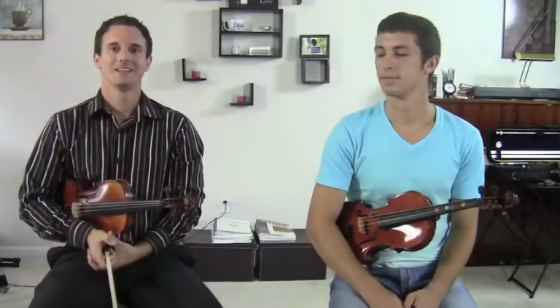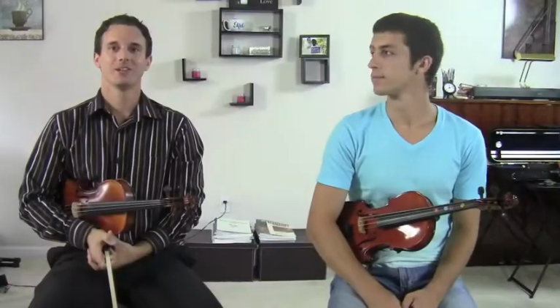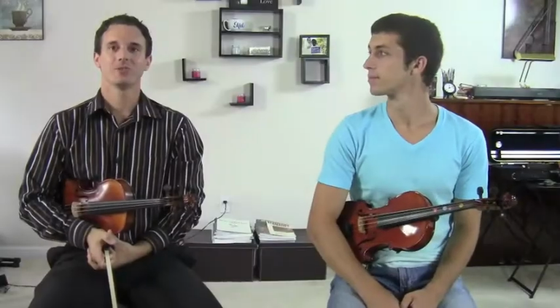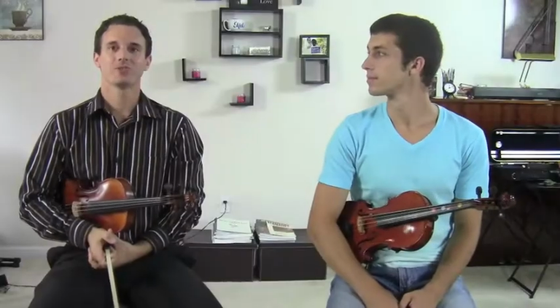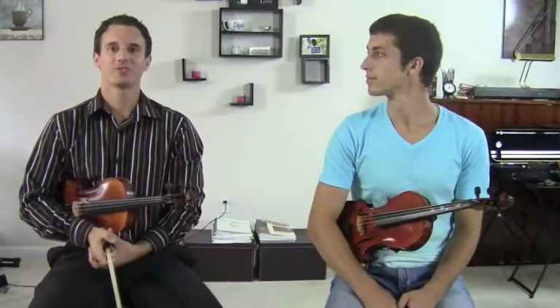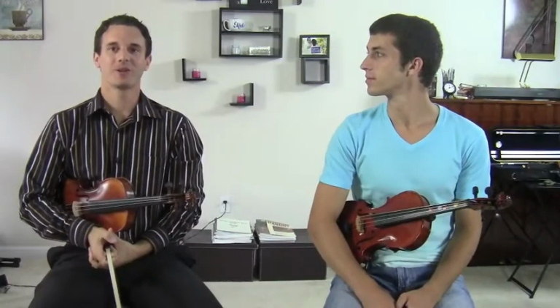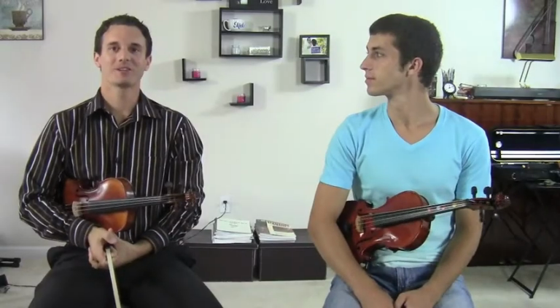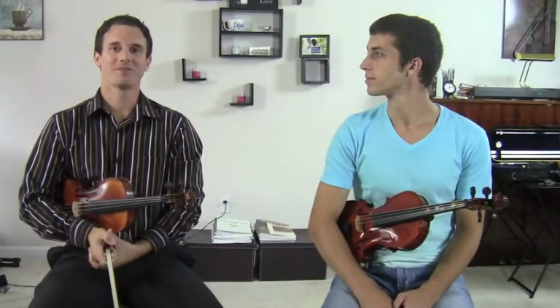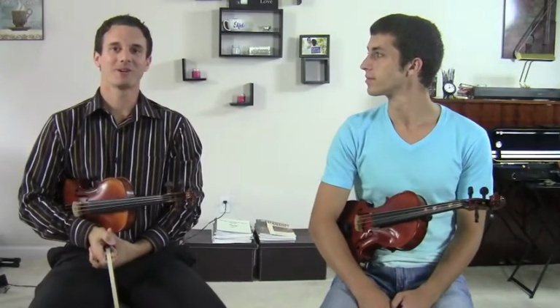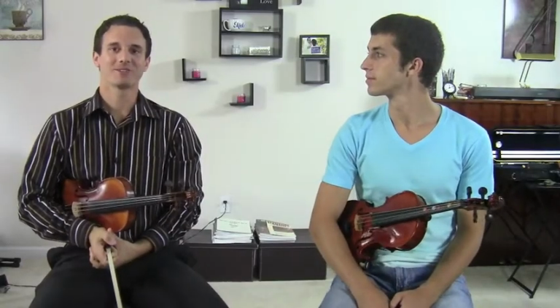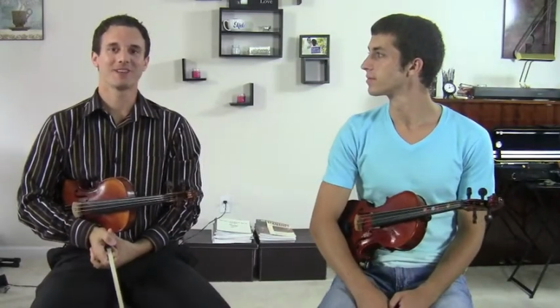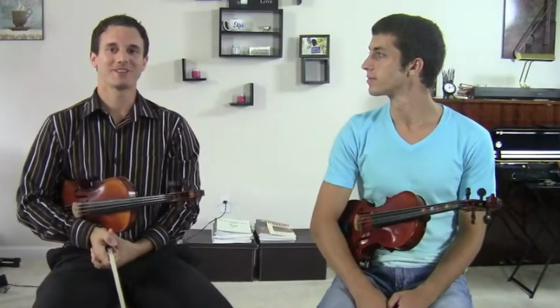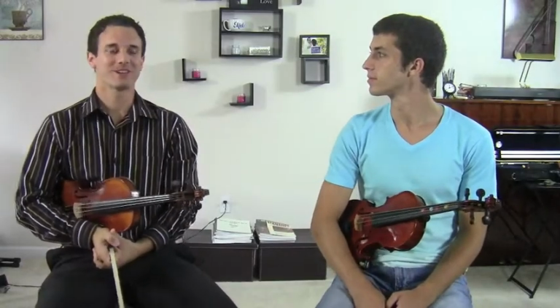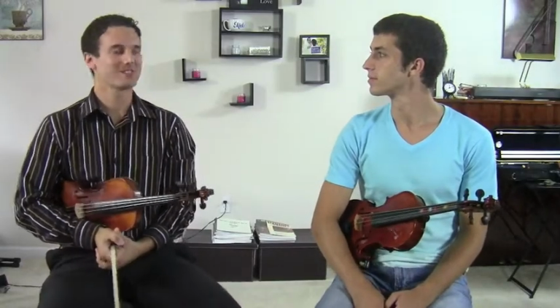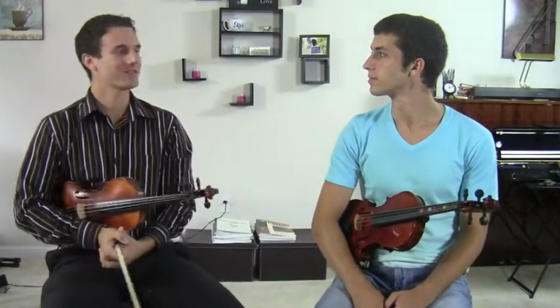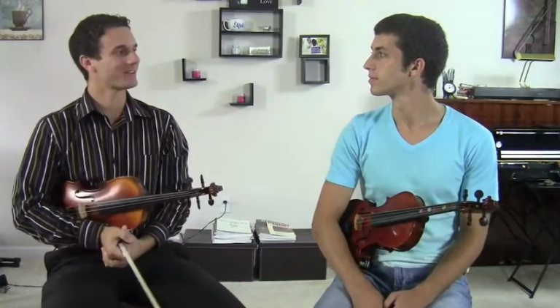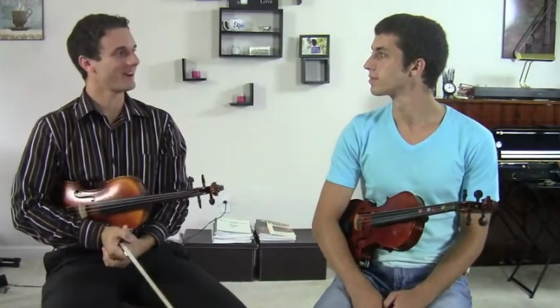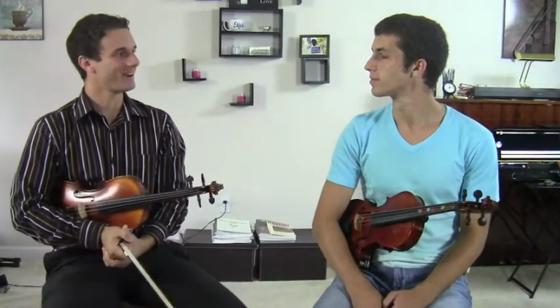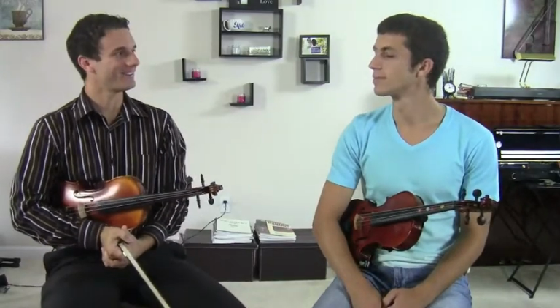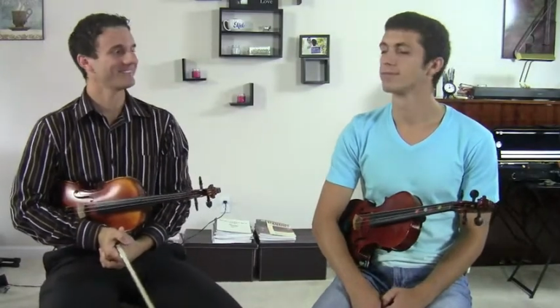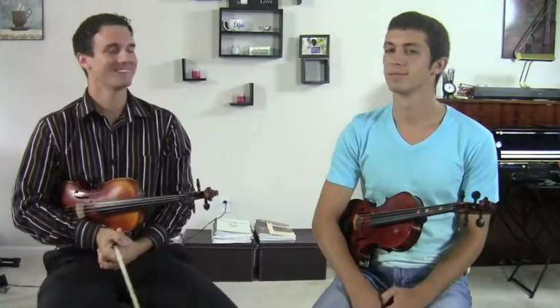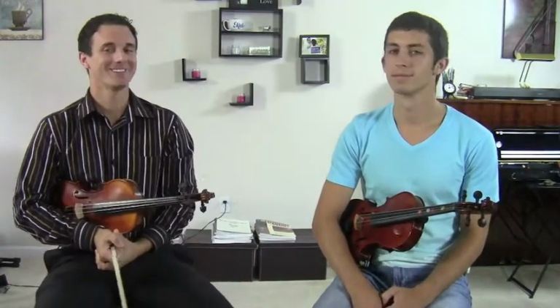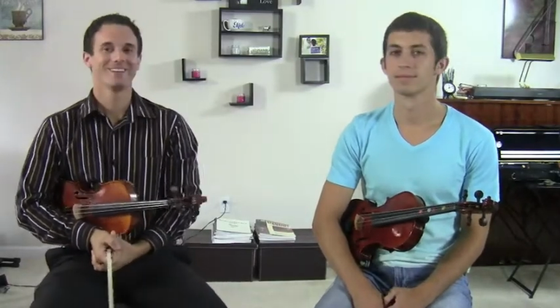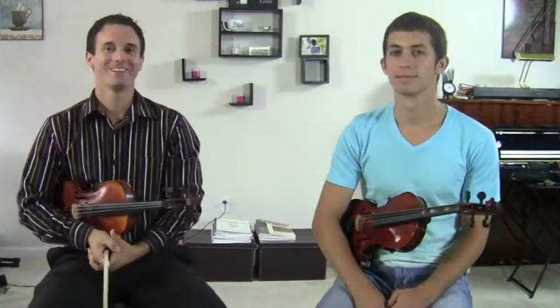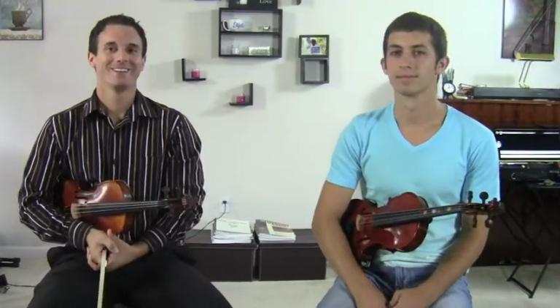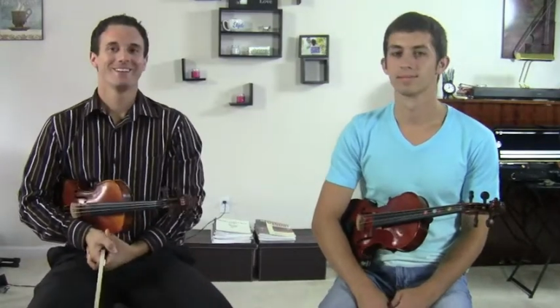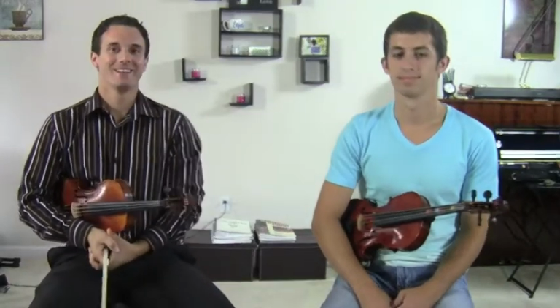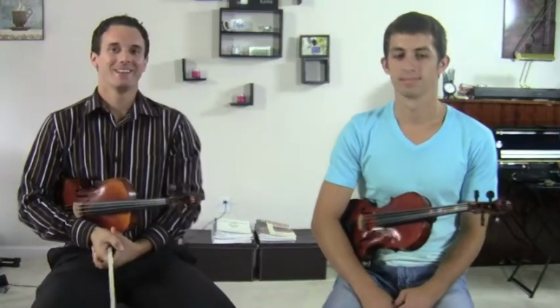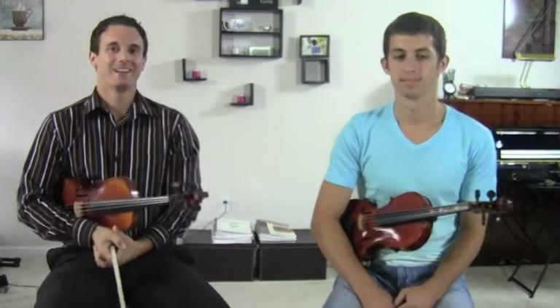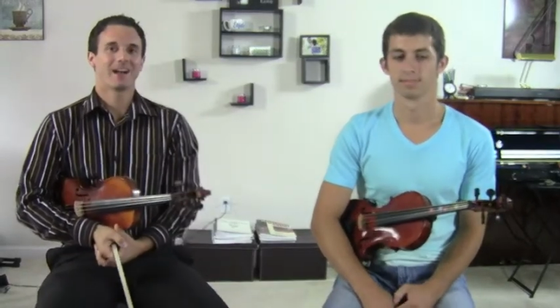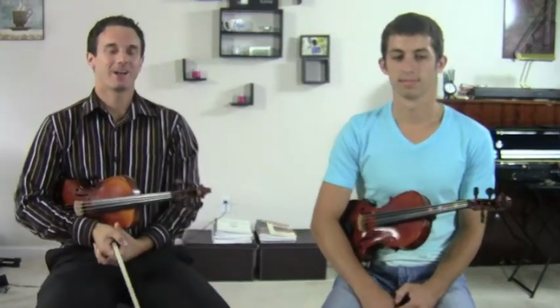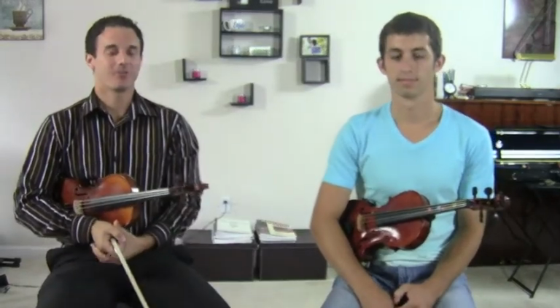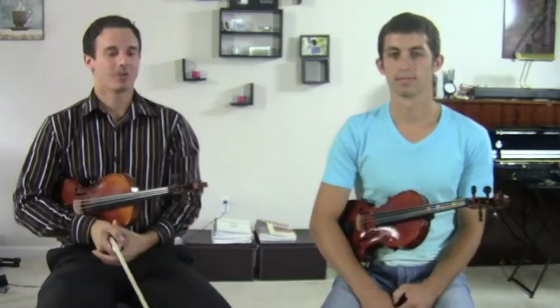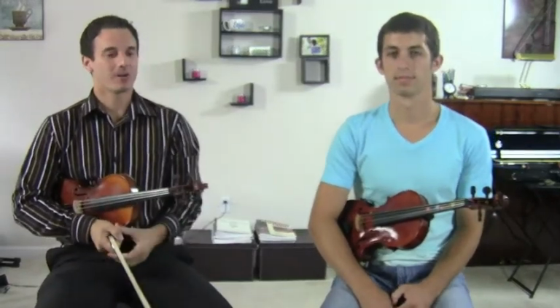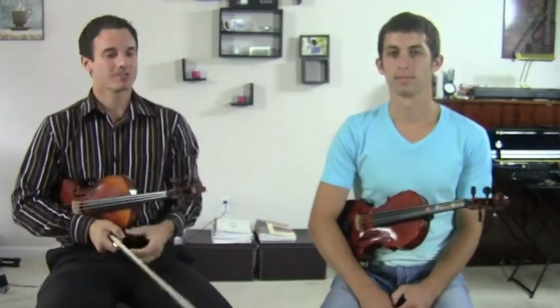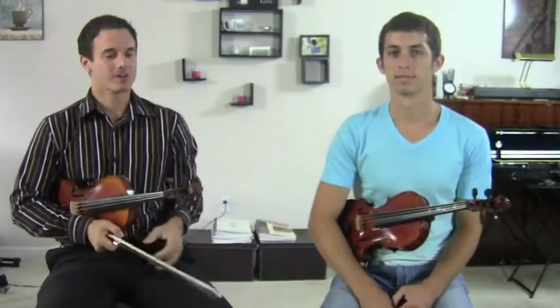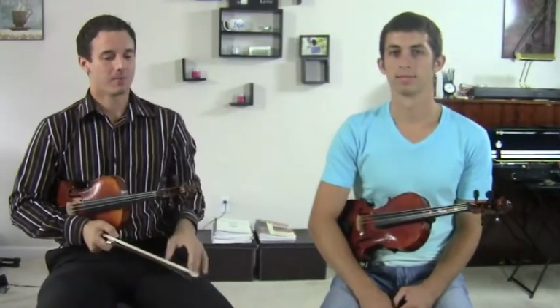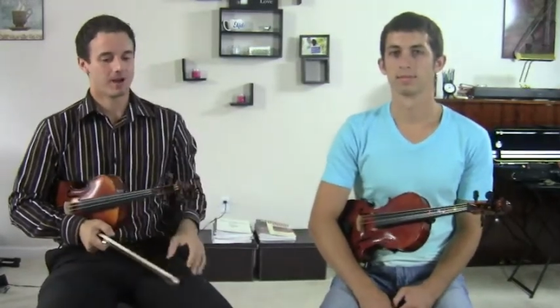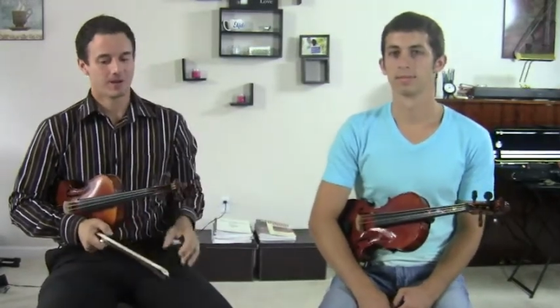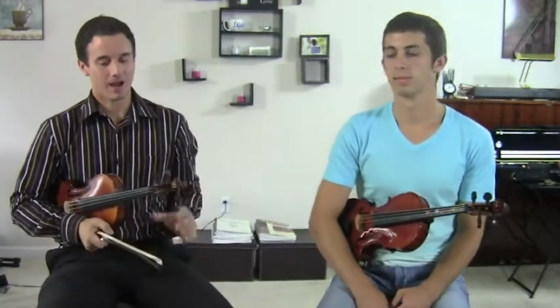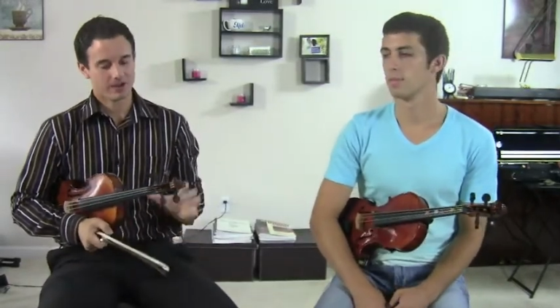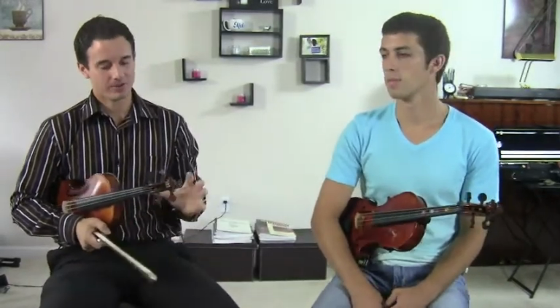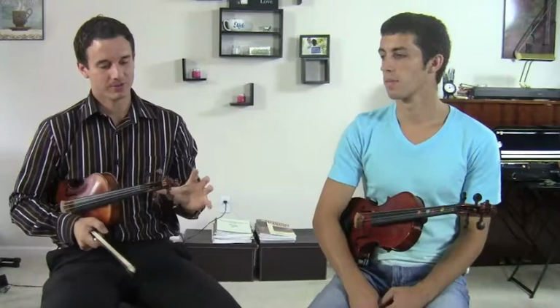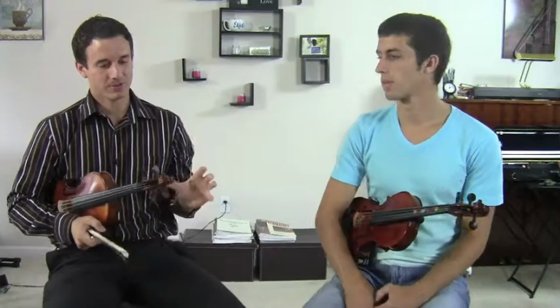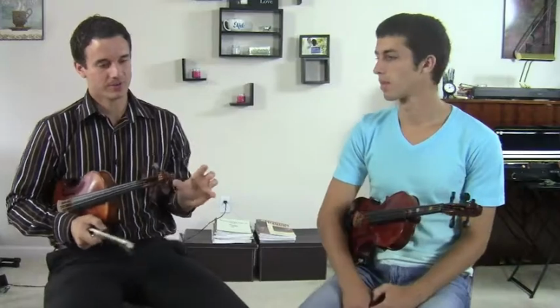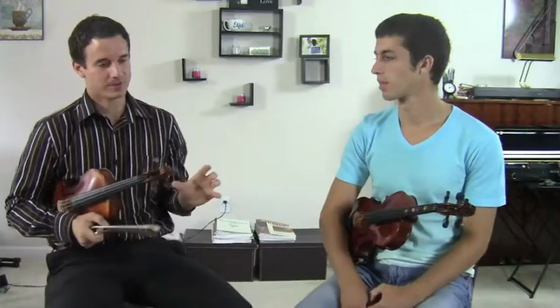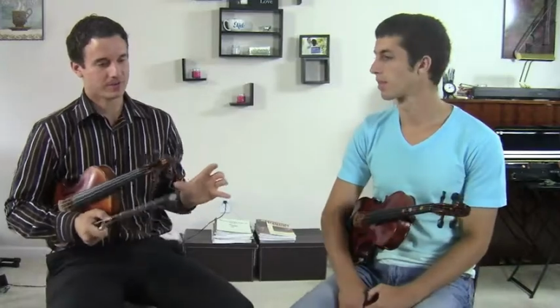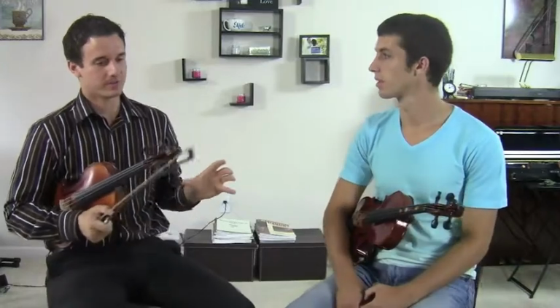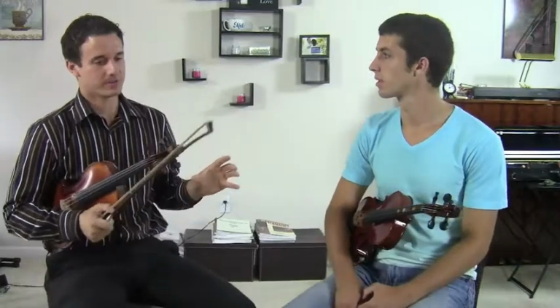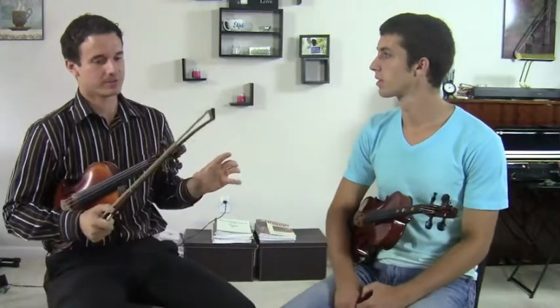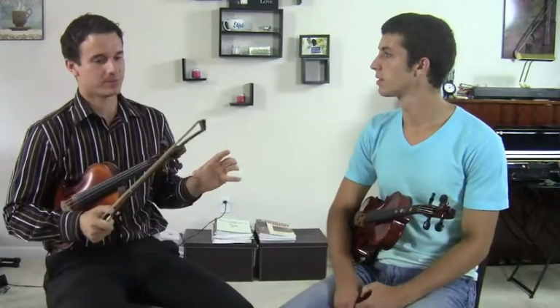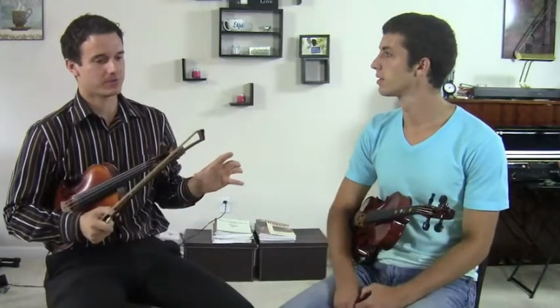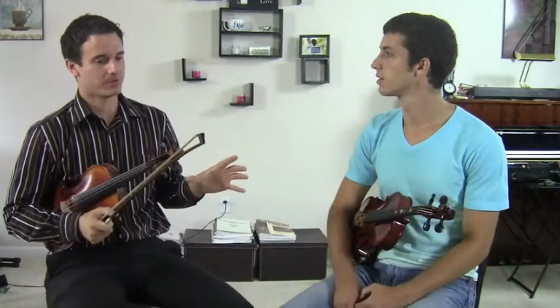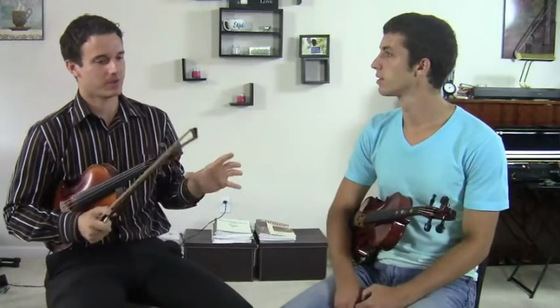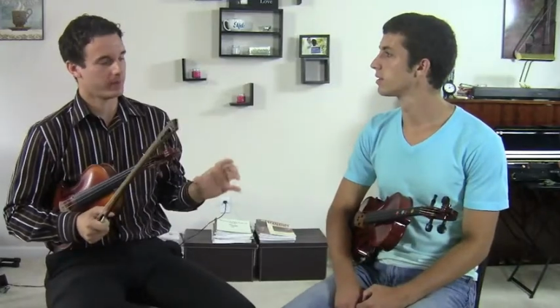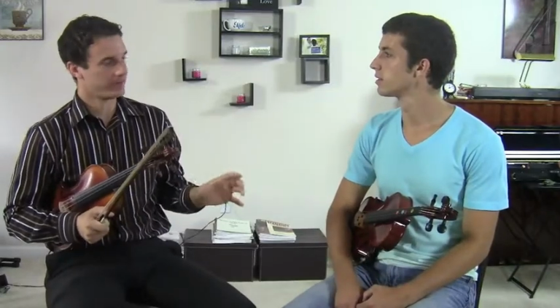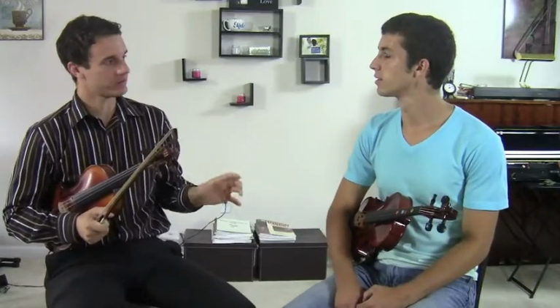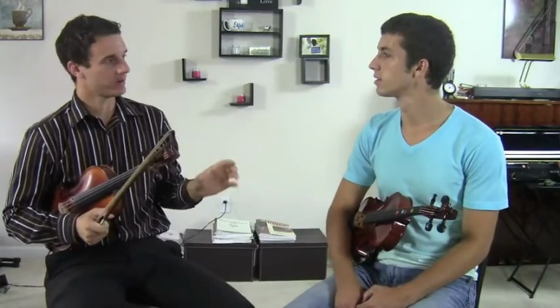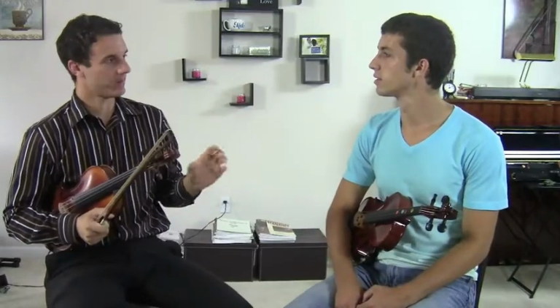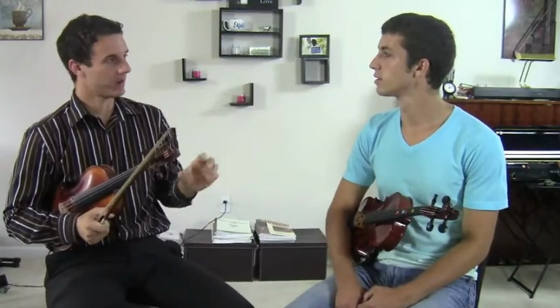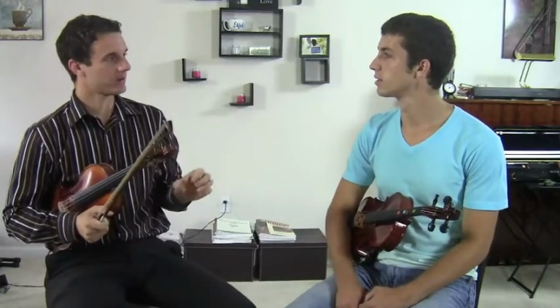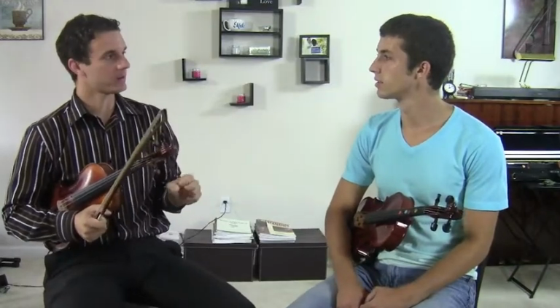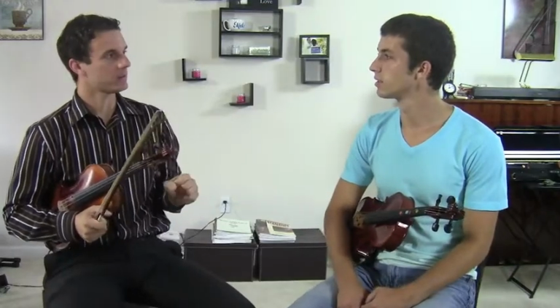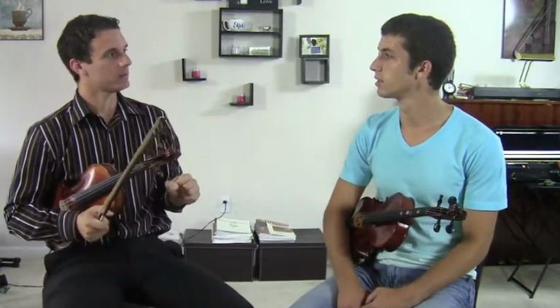Hello students, Michael Sanchez here with Kyle. We have a question about how do you know the difference between a major and a minor key.